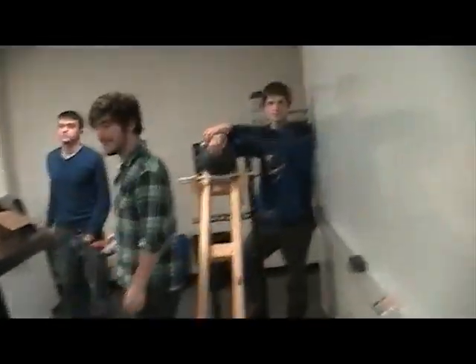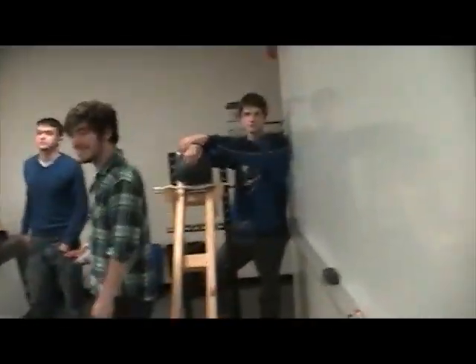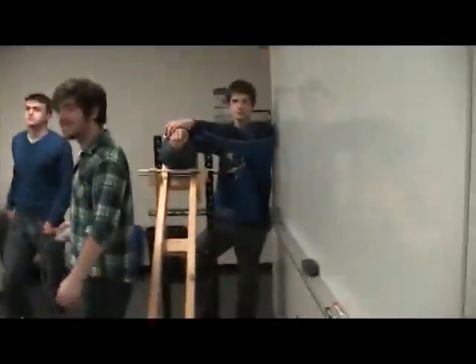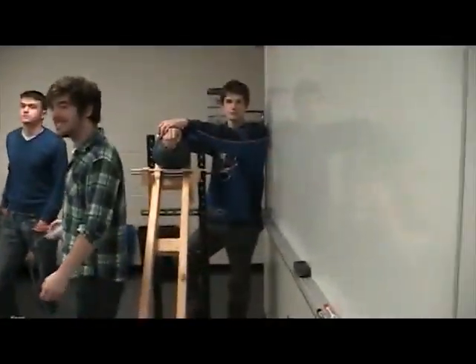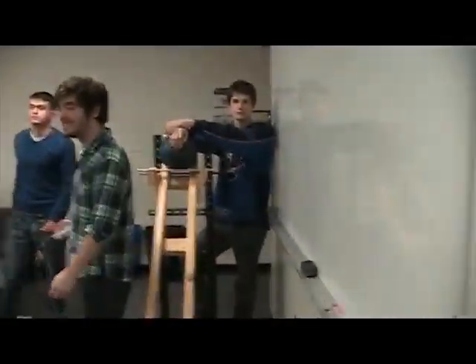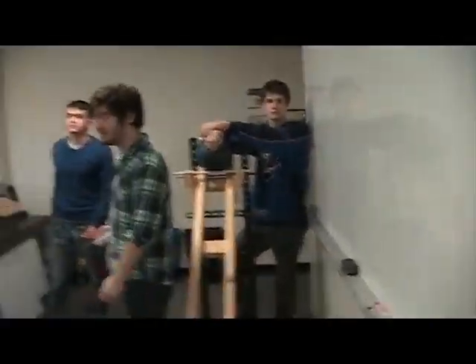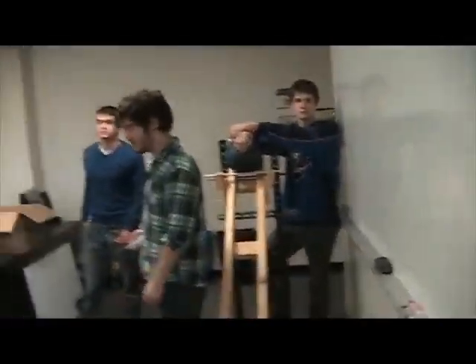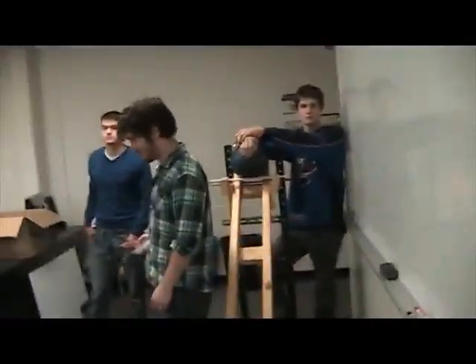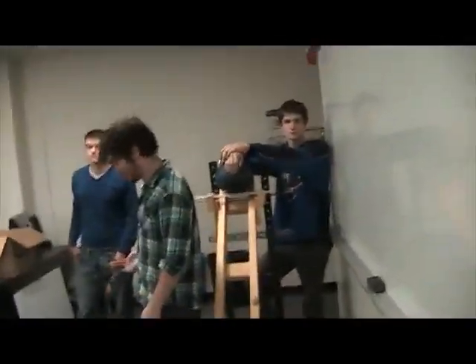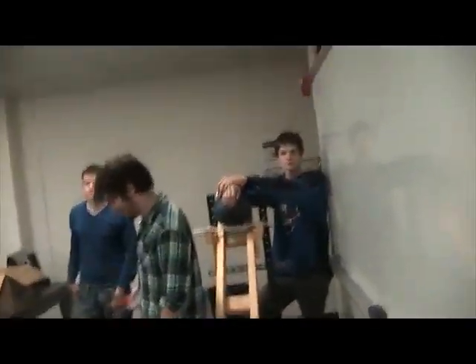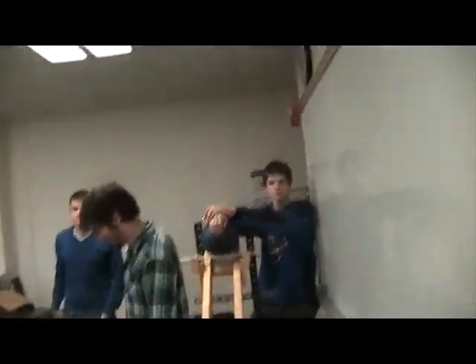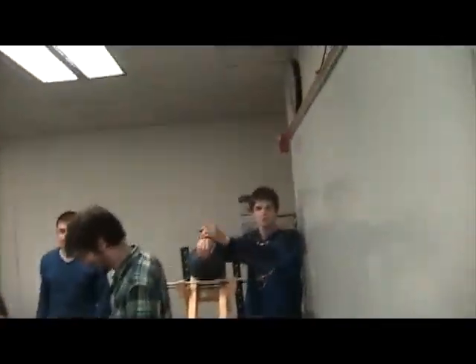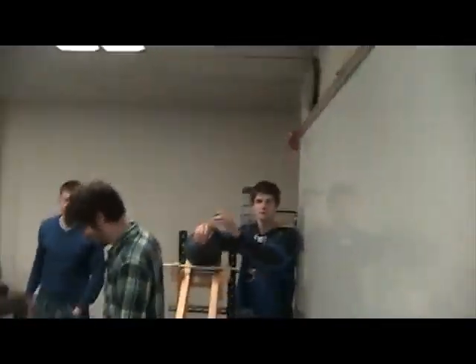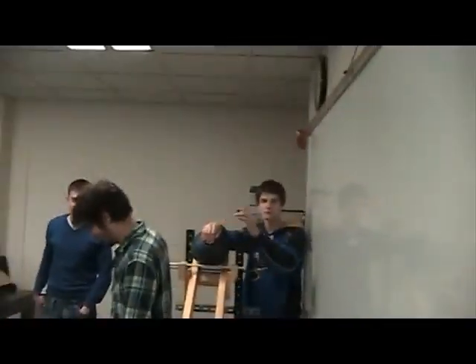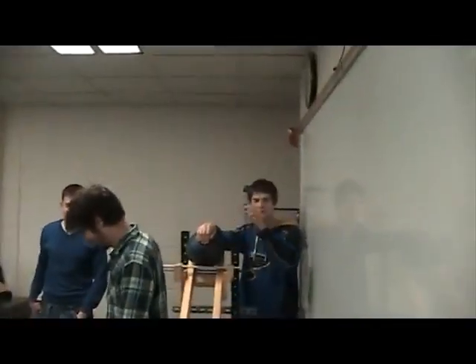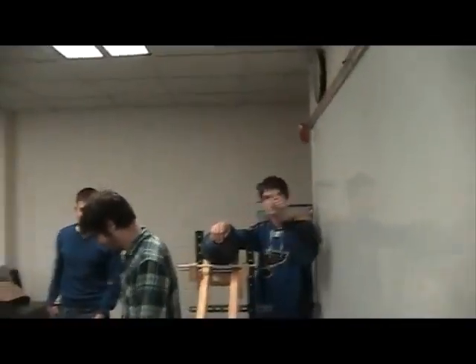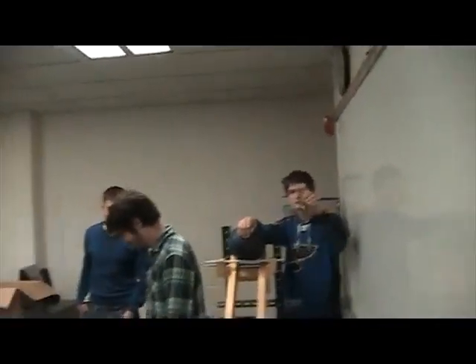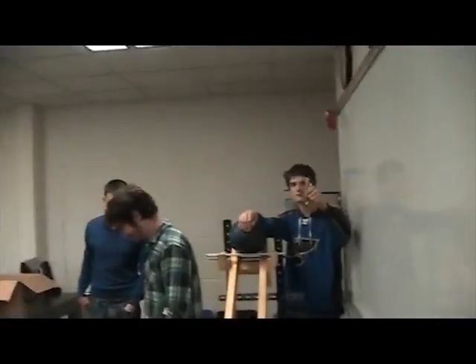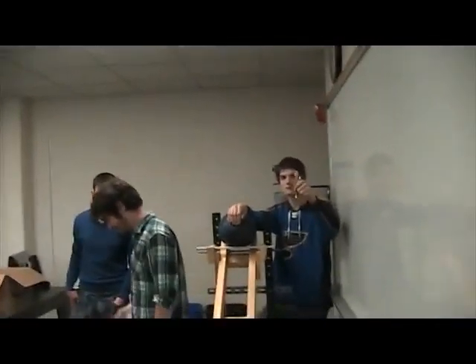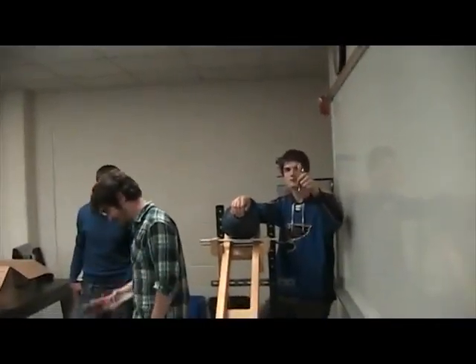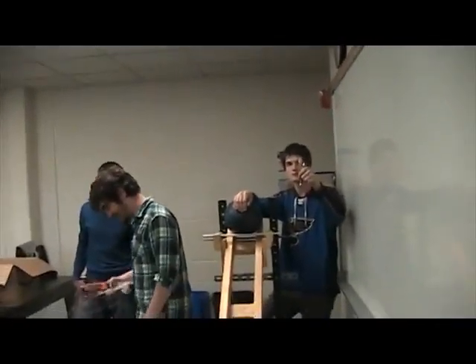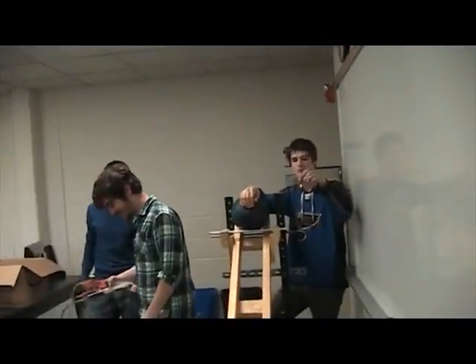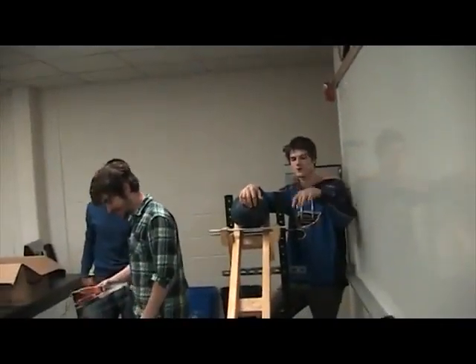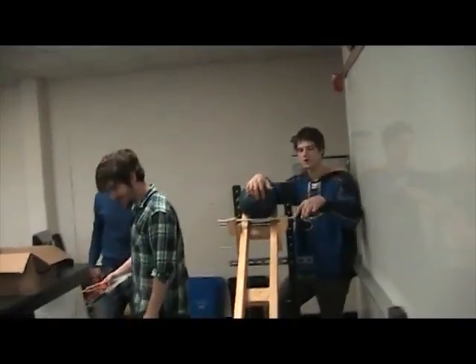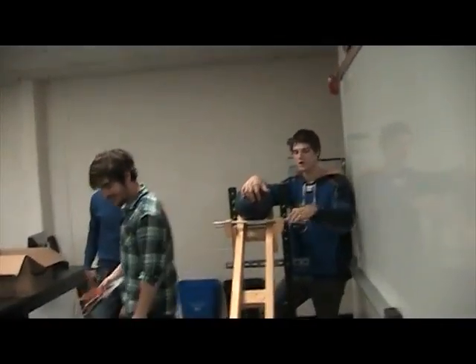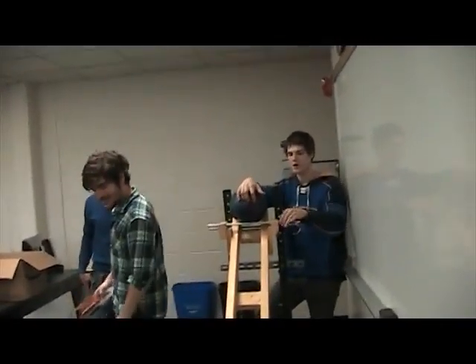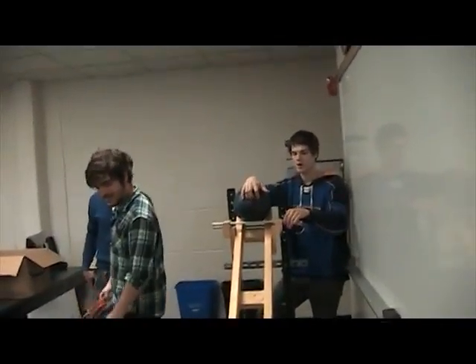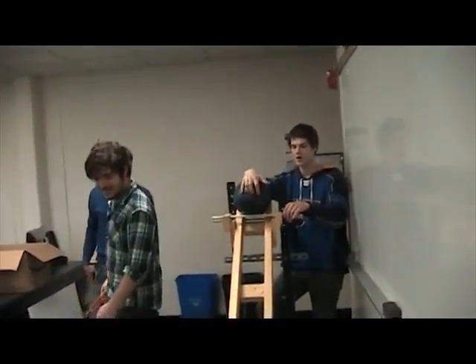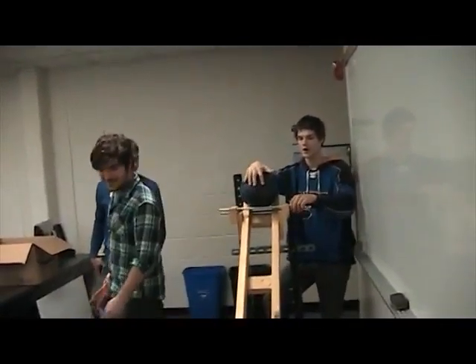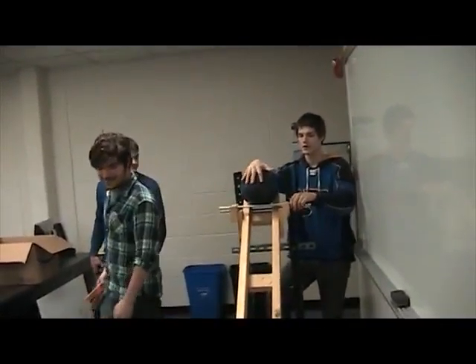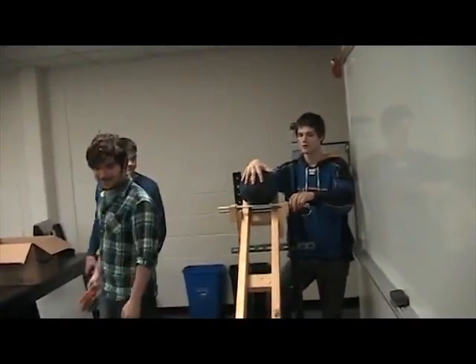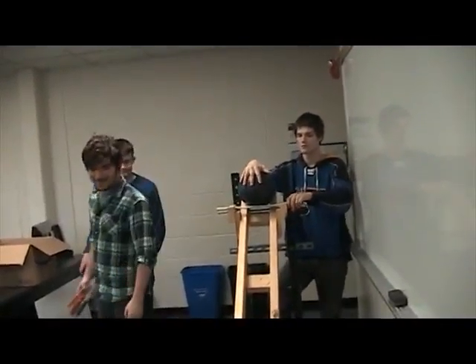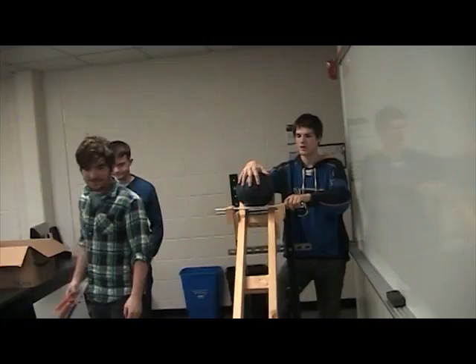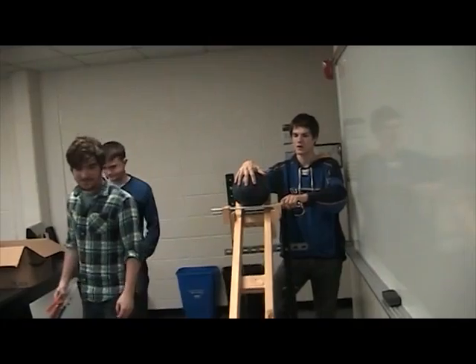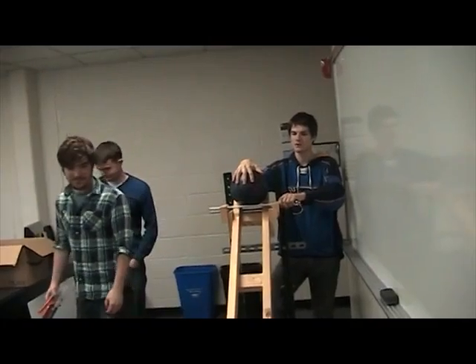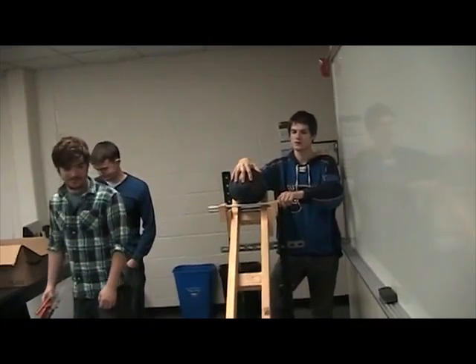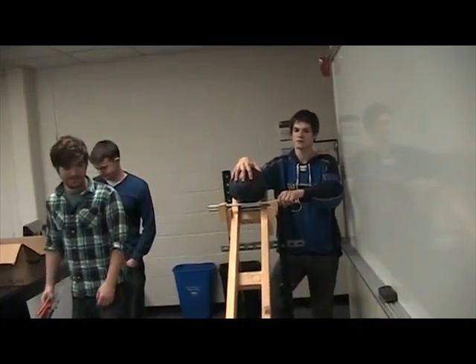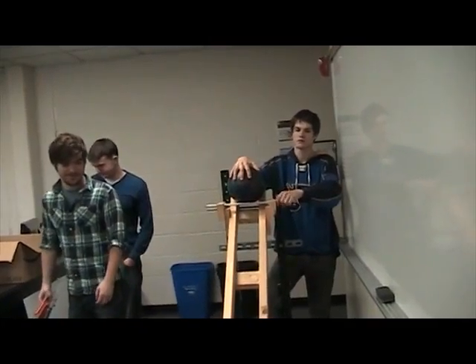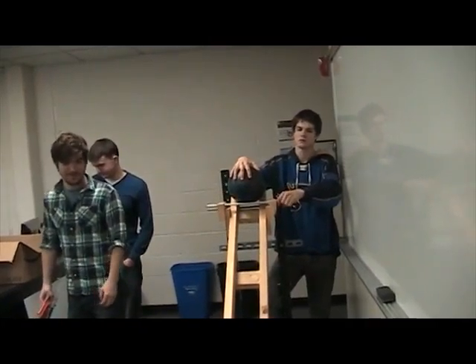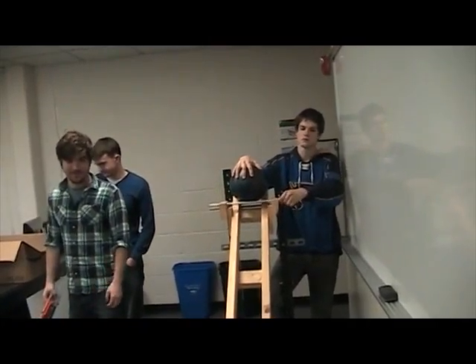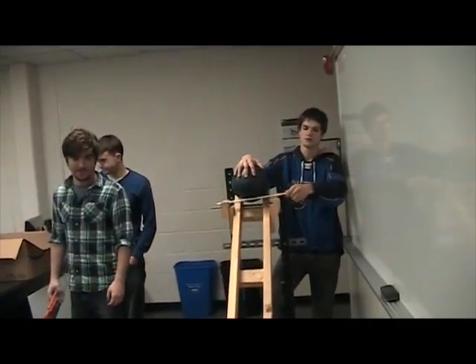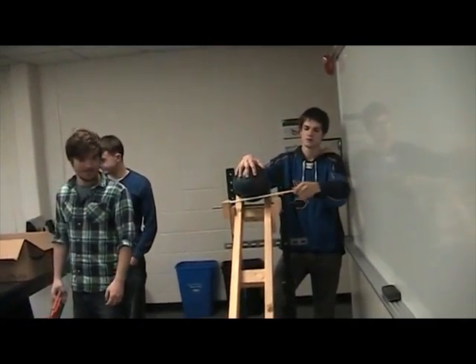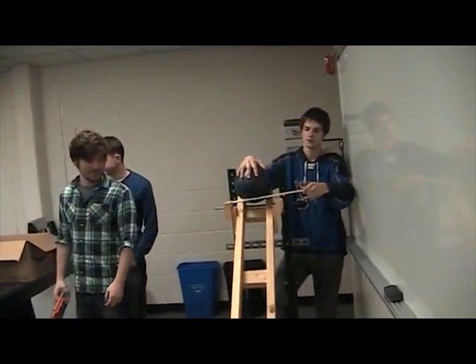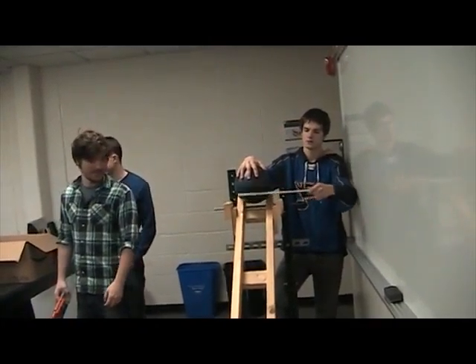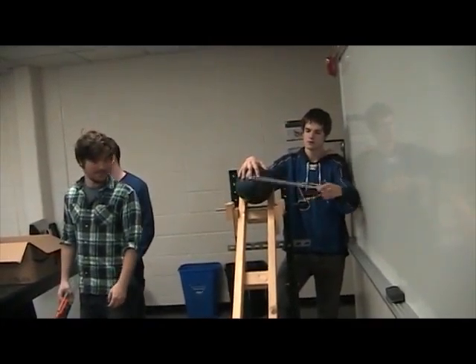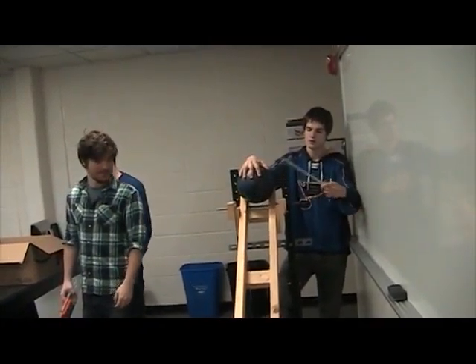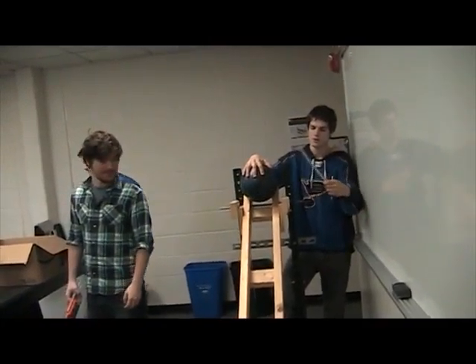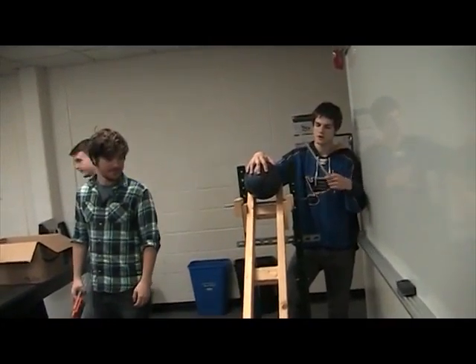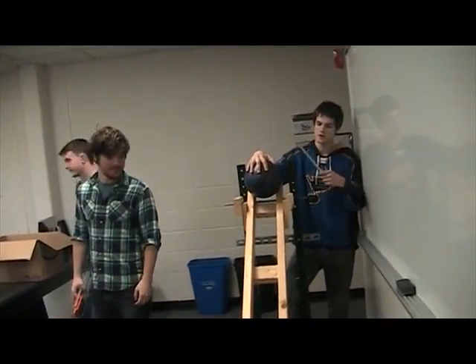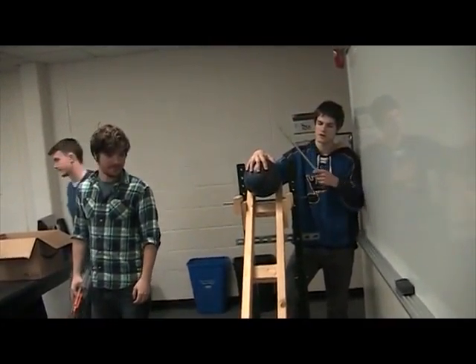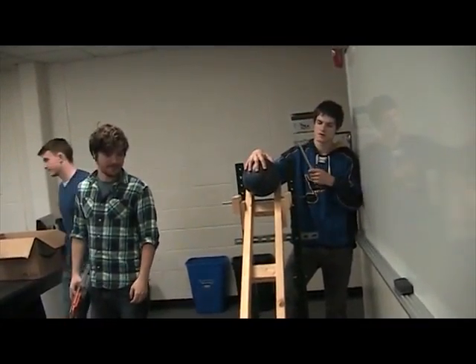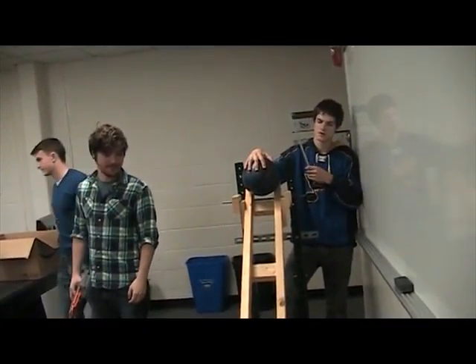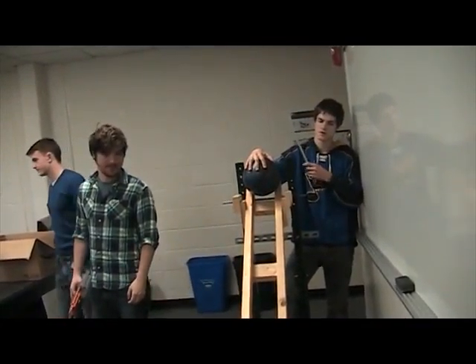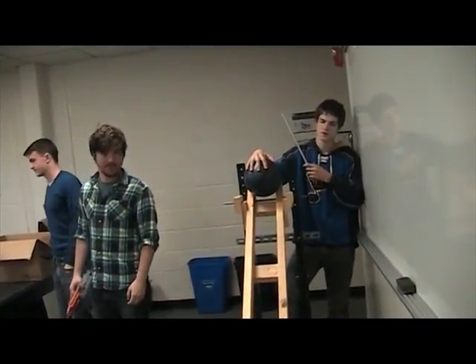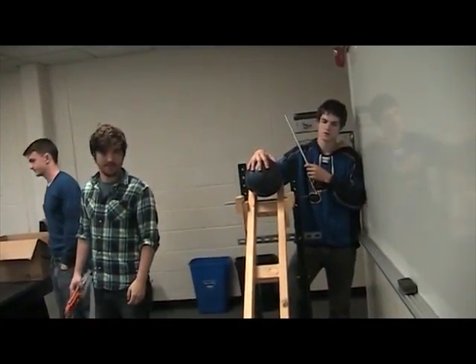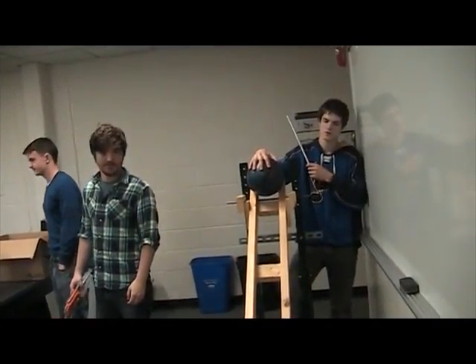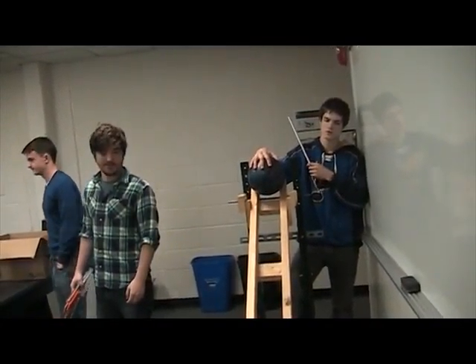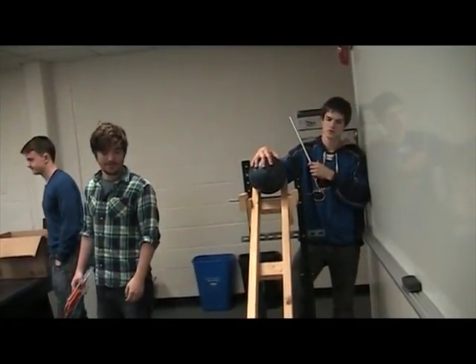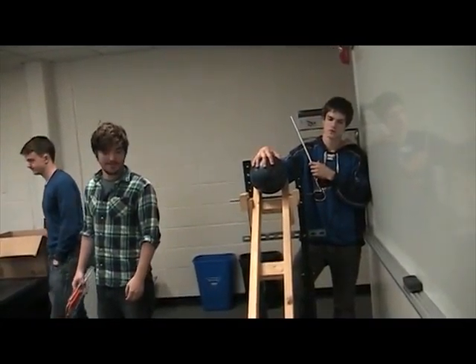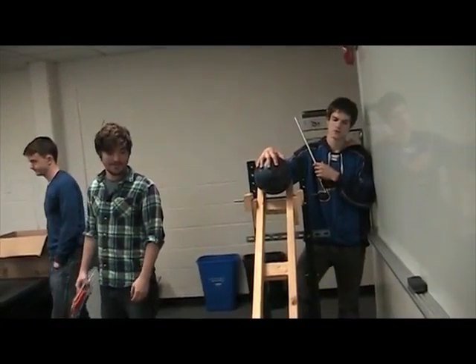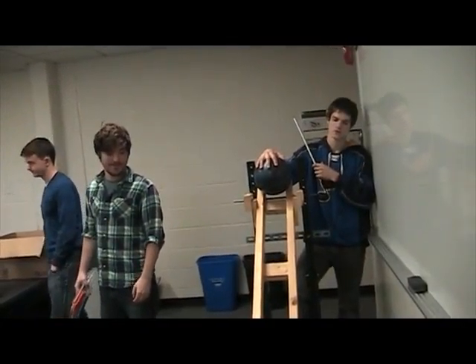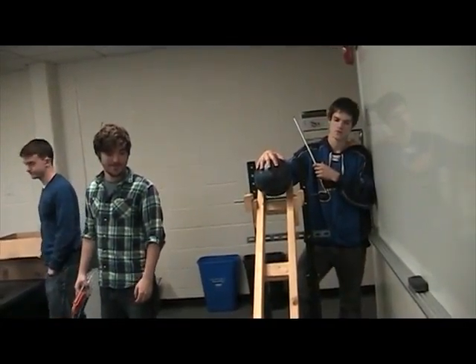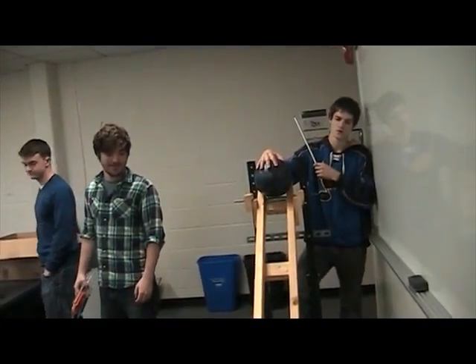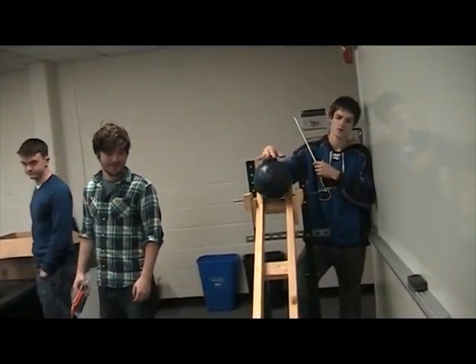Okay boys, start. Alright, you ready? Three, two, one.